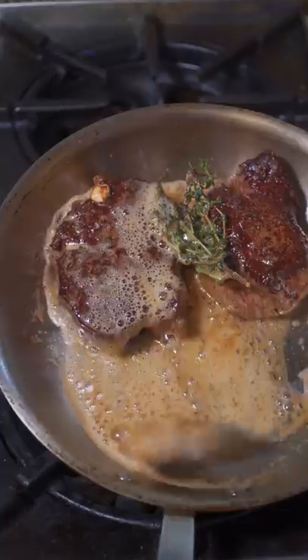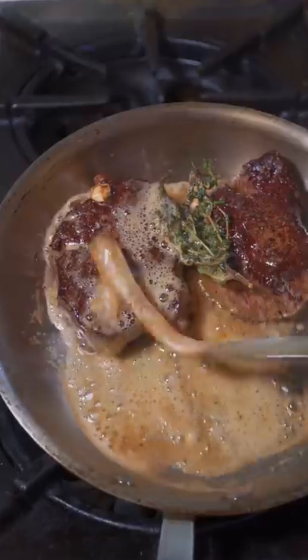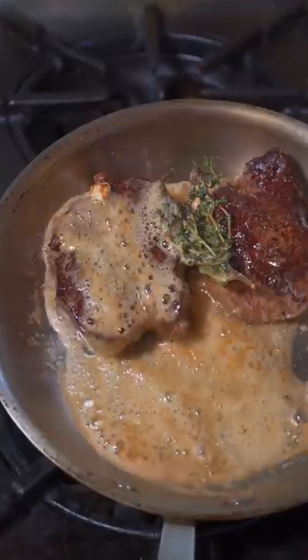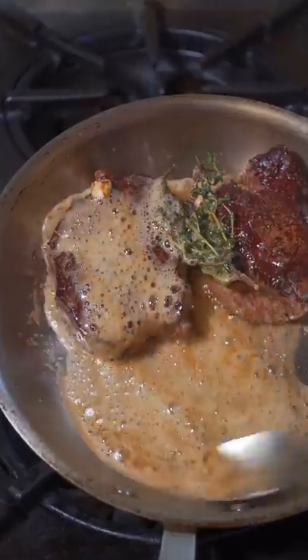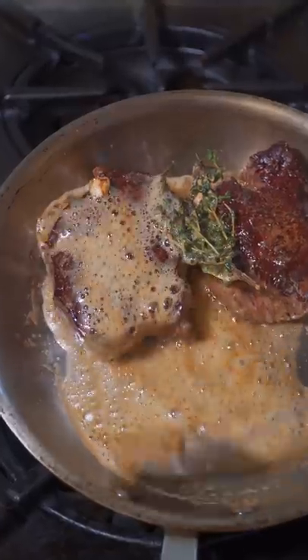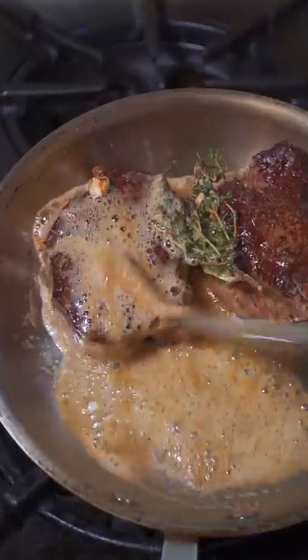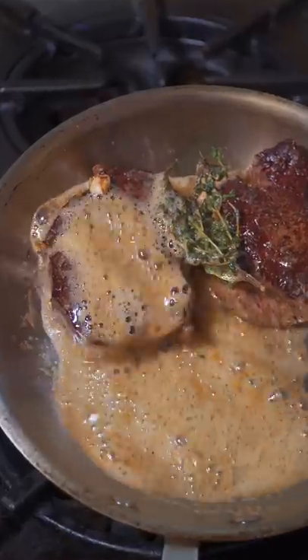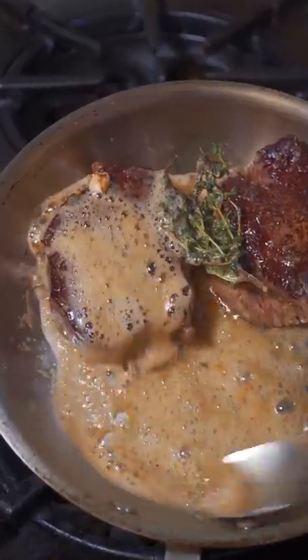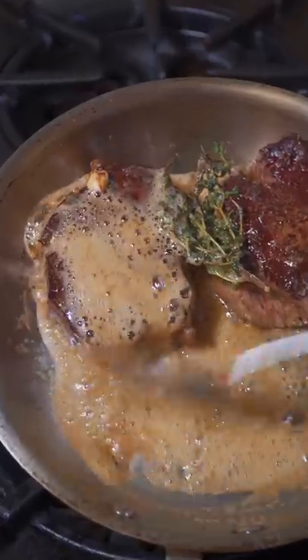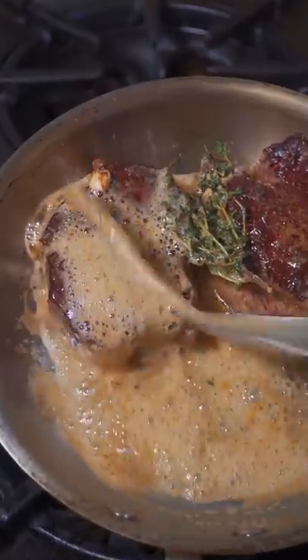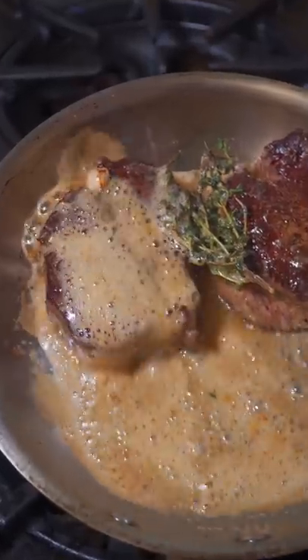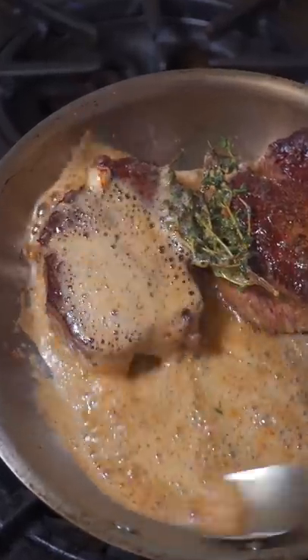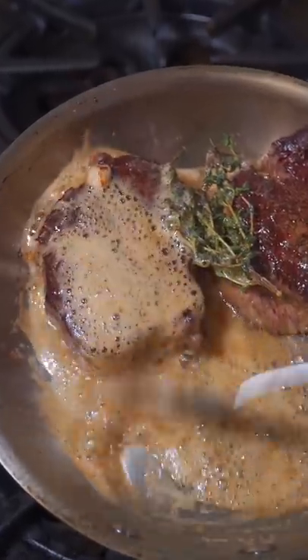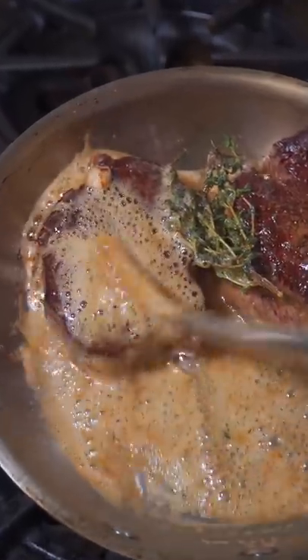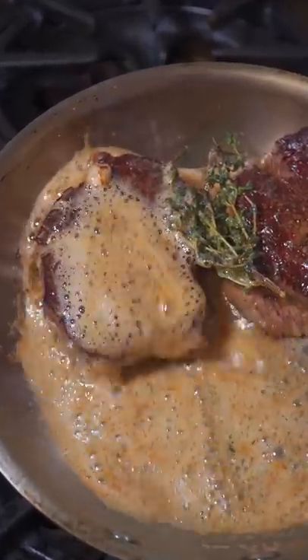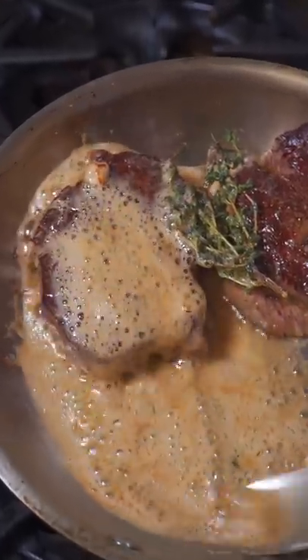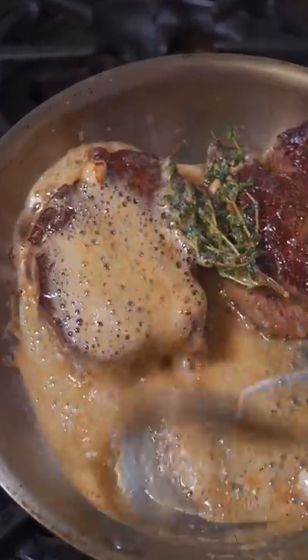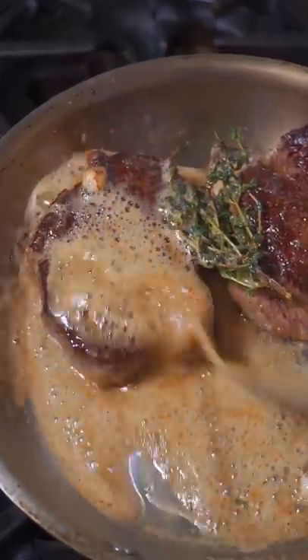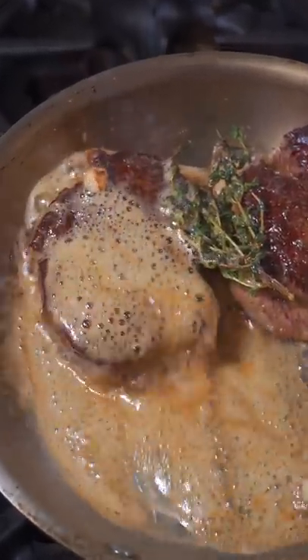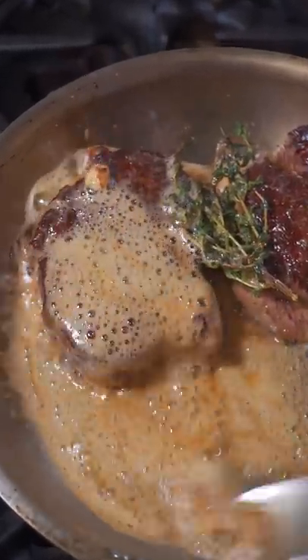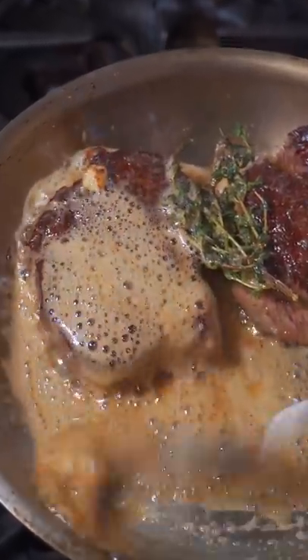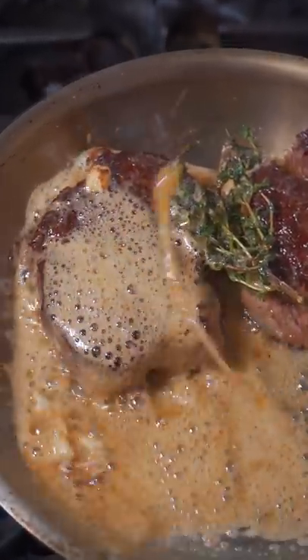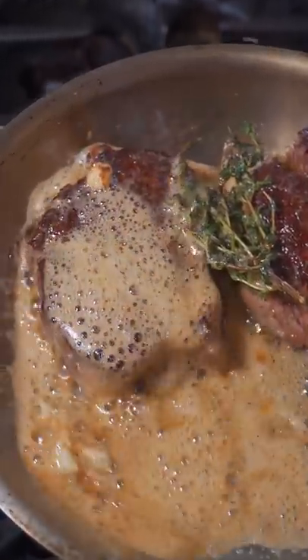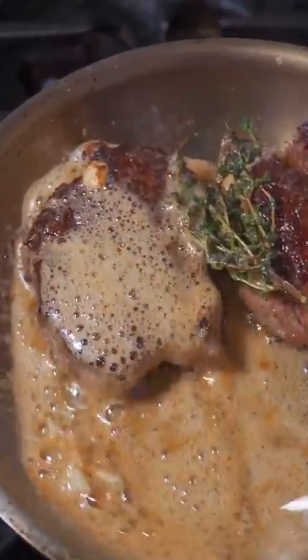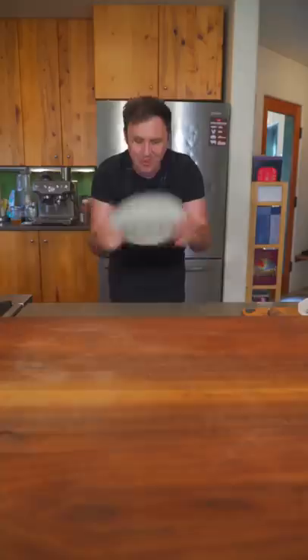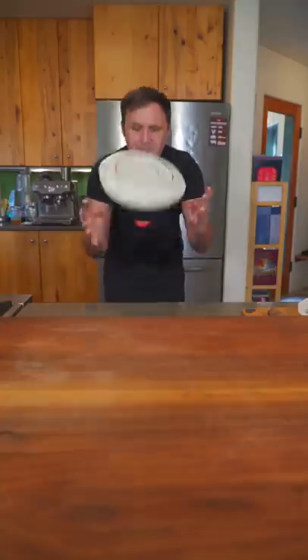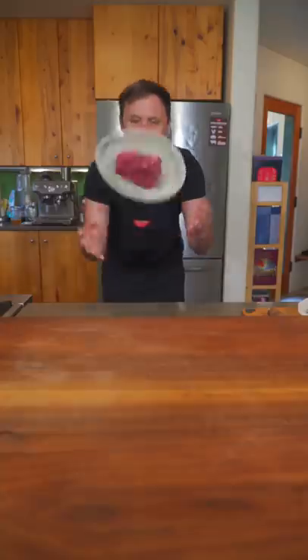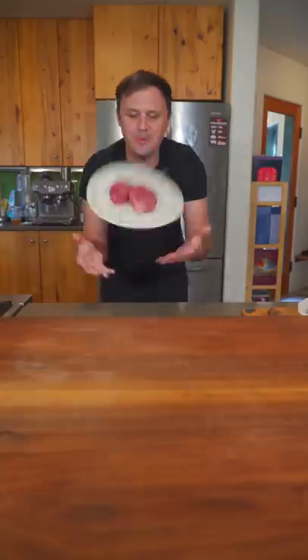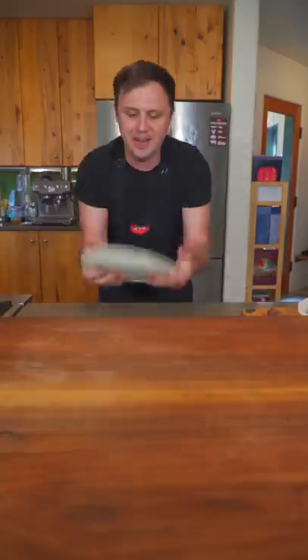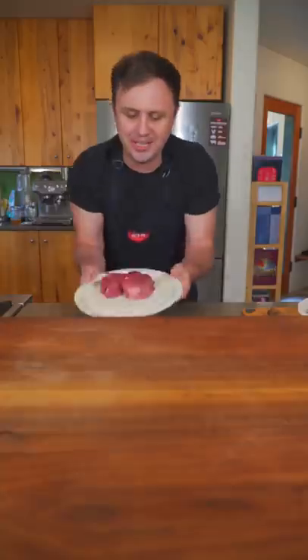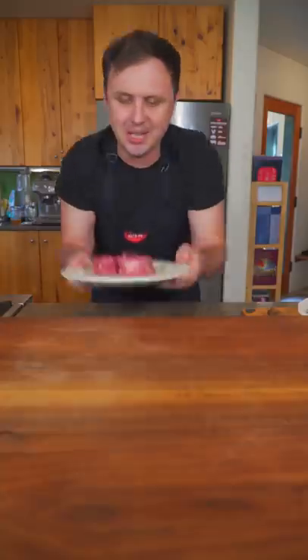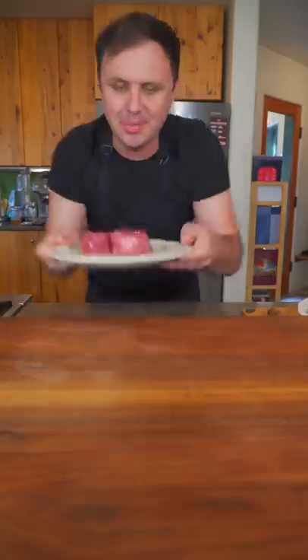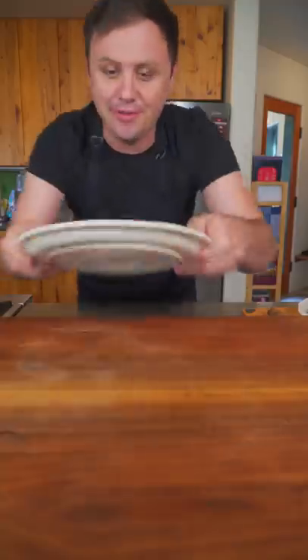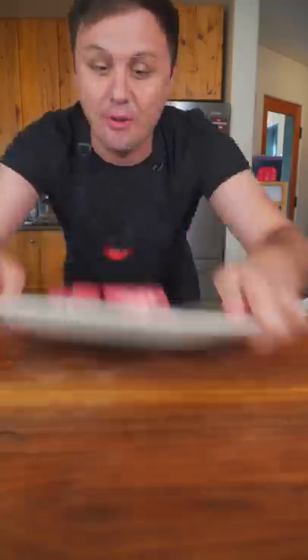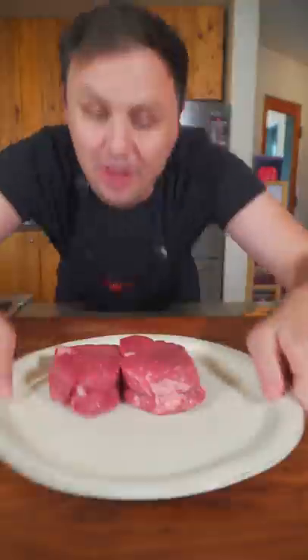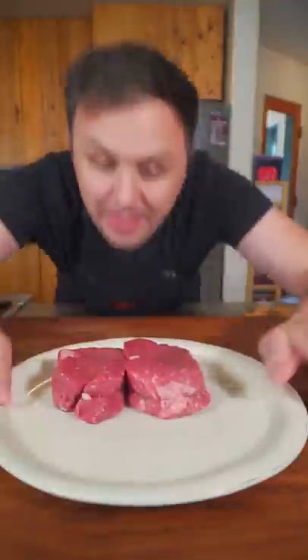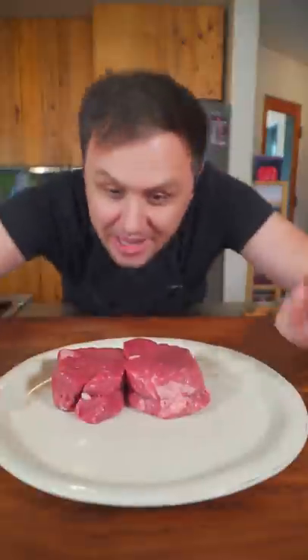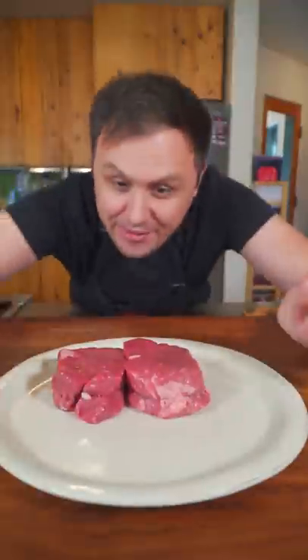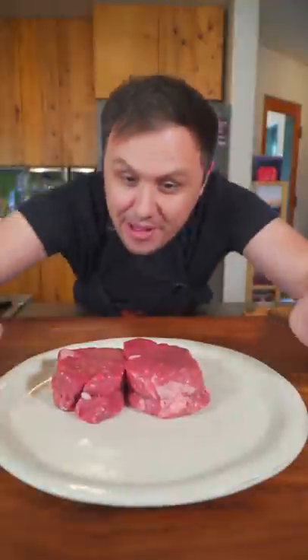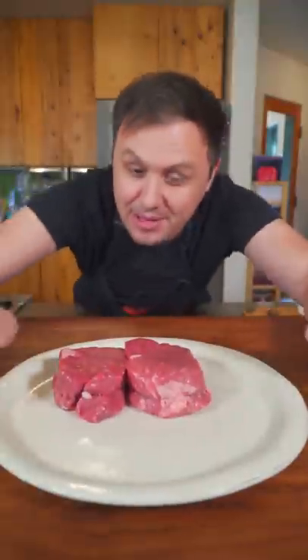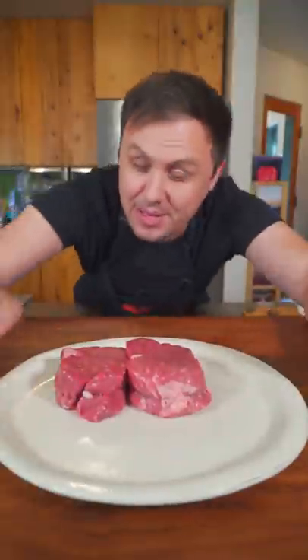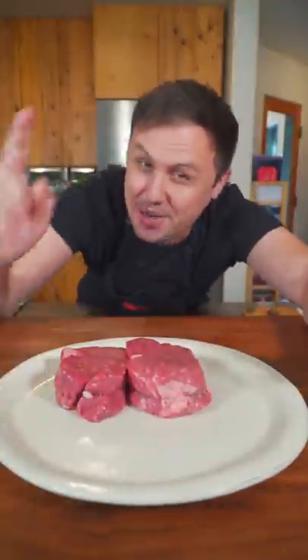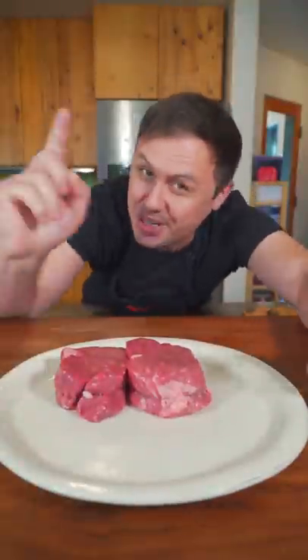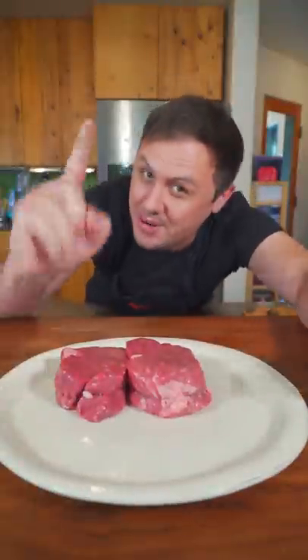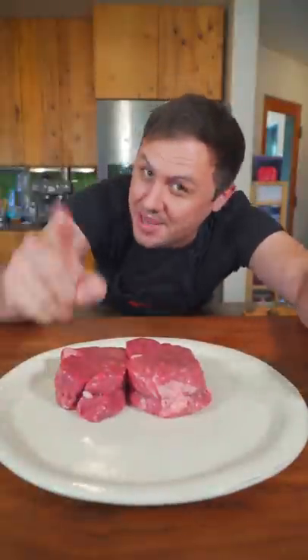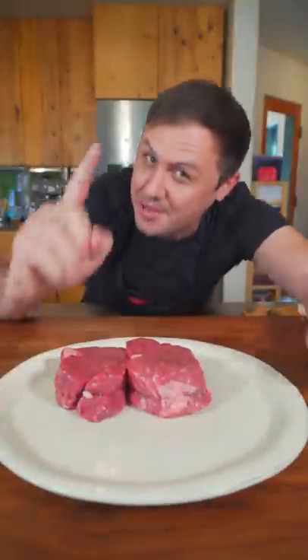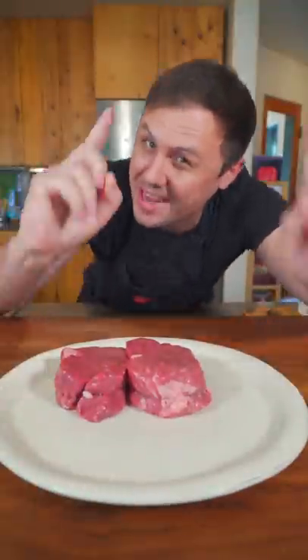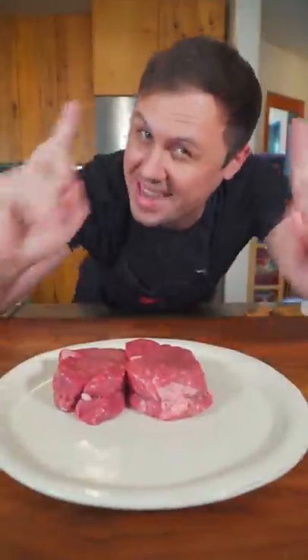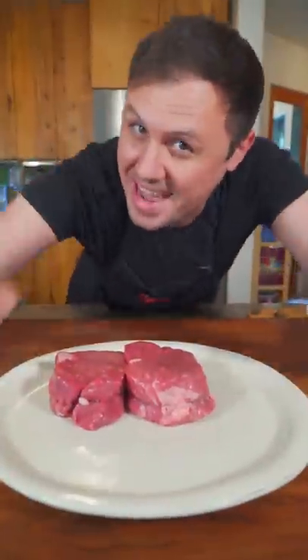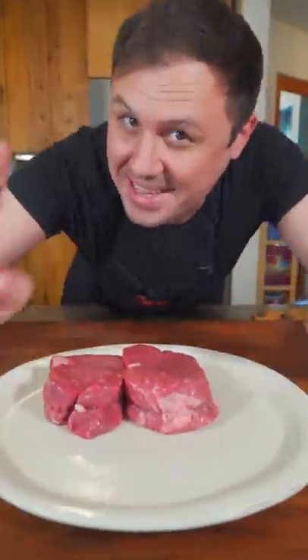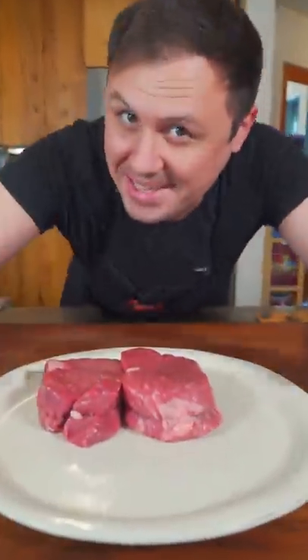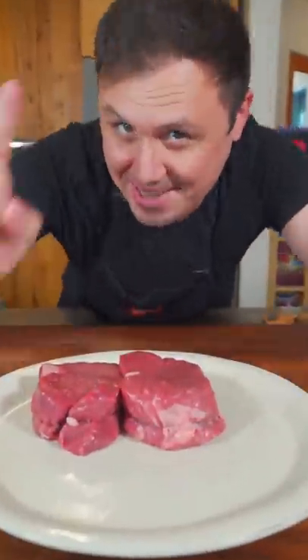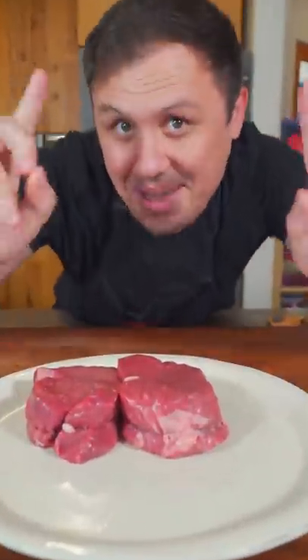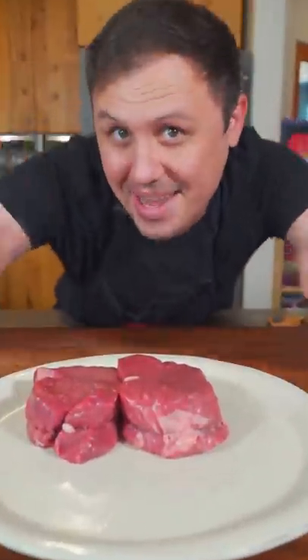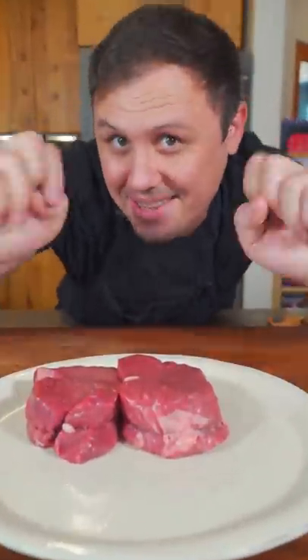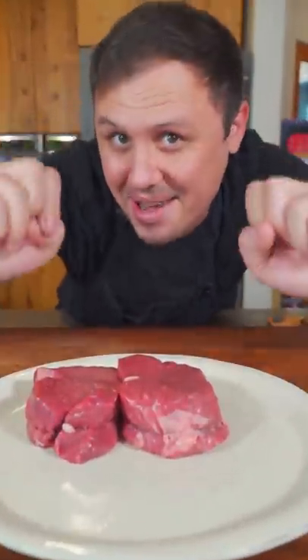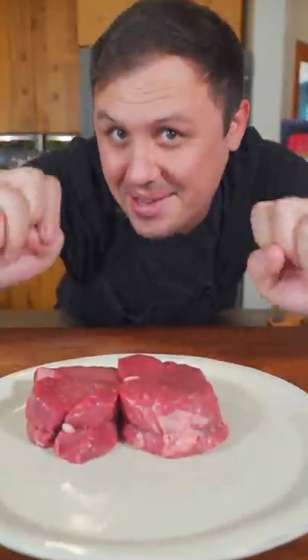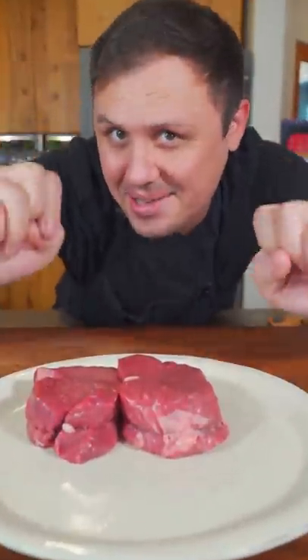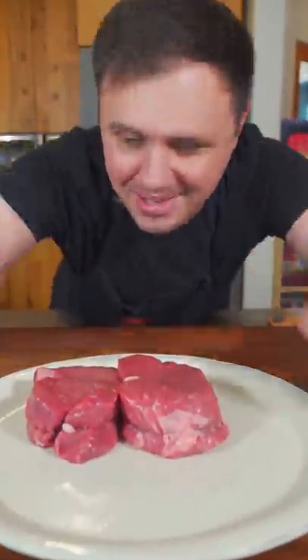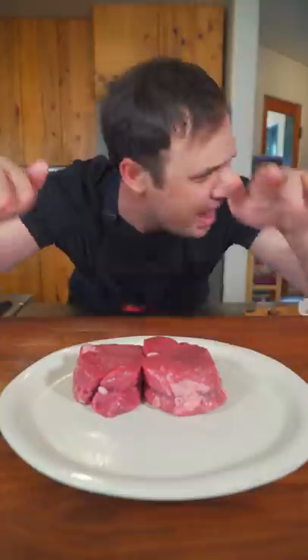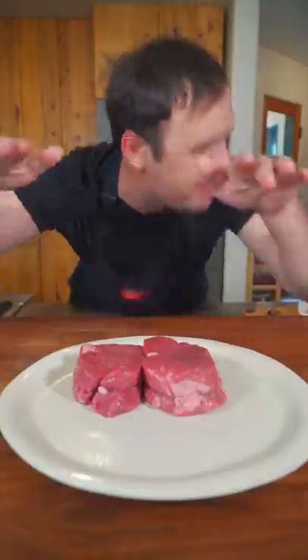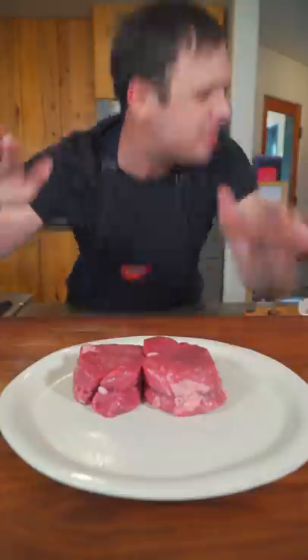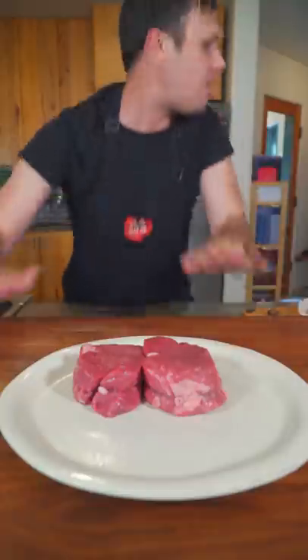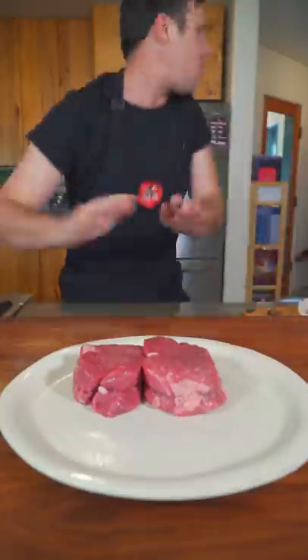Today you find out if resting a steak actually matters. What better way to celebrate four million followers than by showing you that yes, it does. Now let's go!